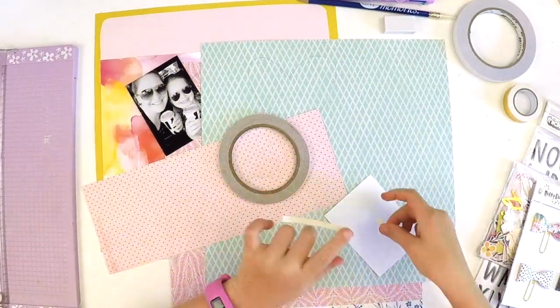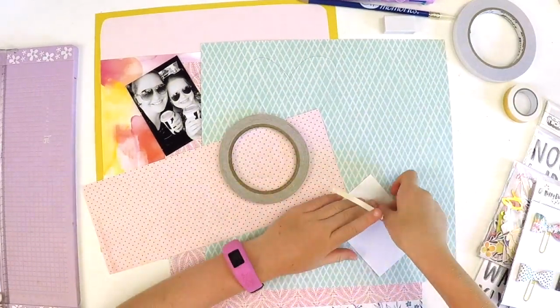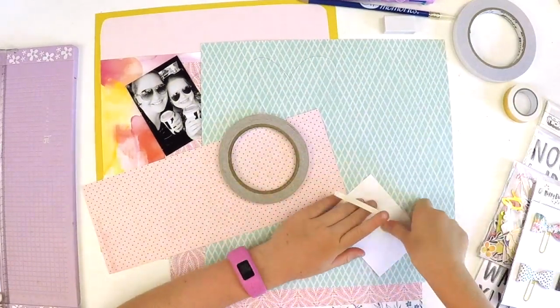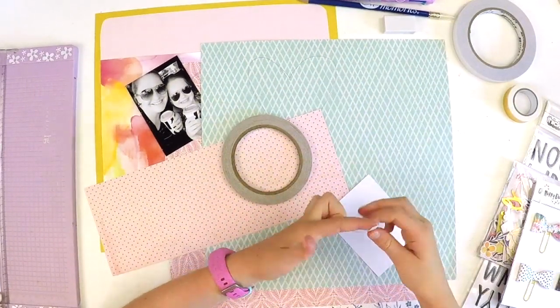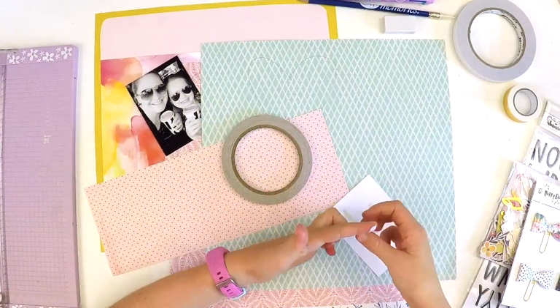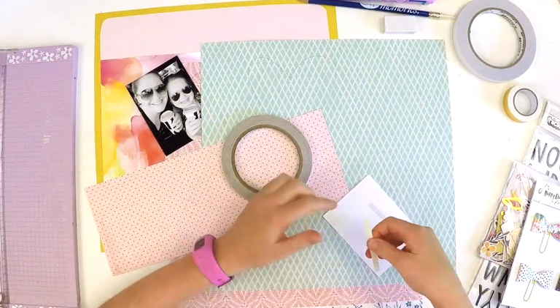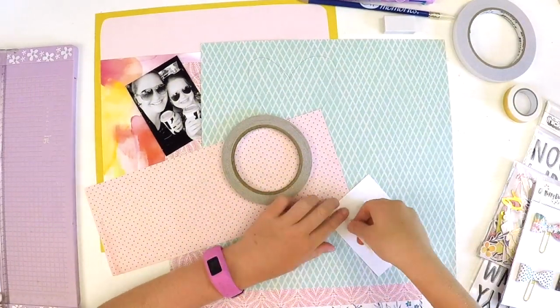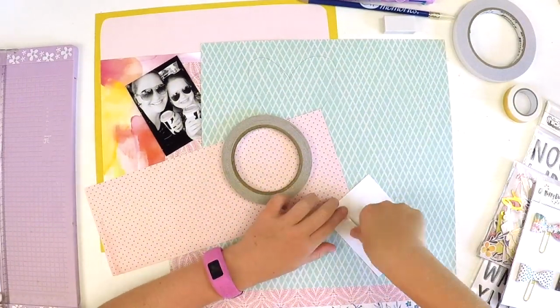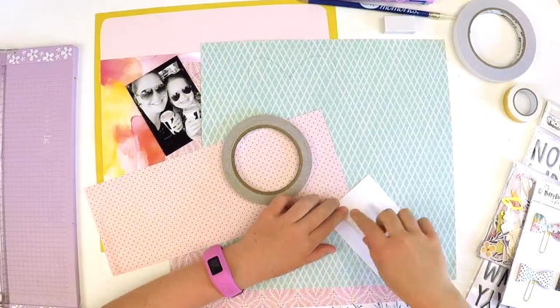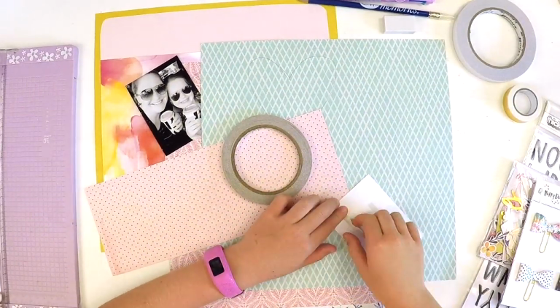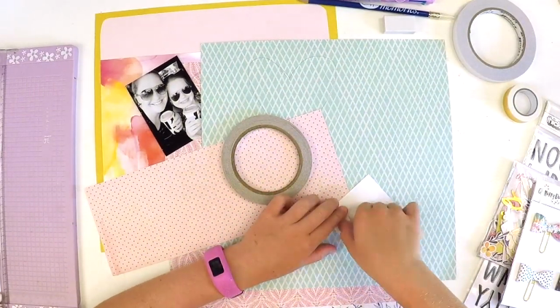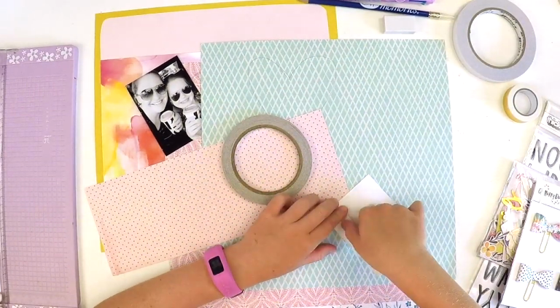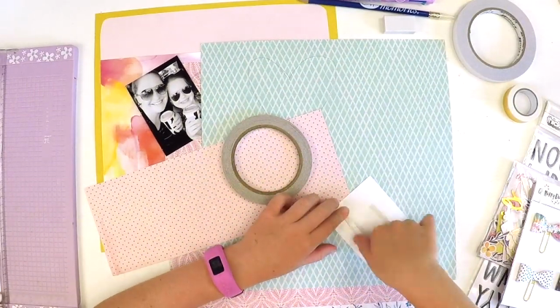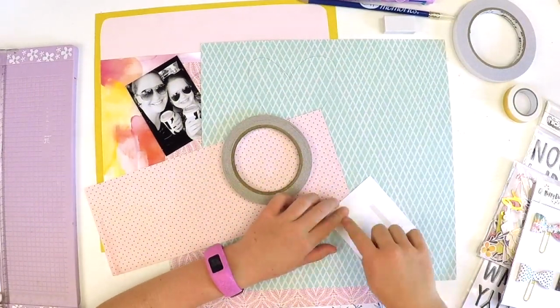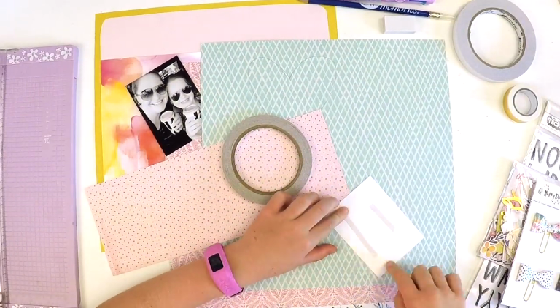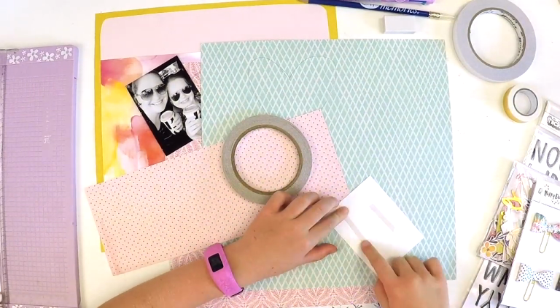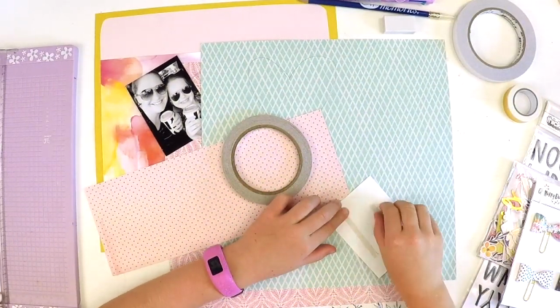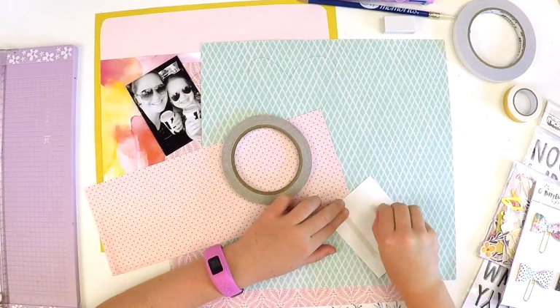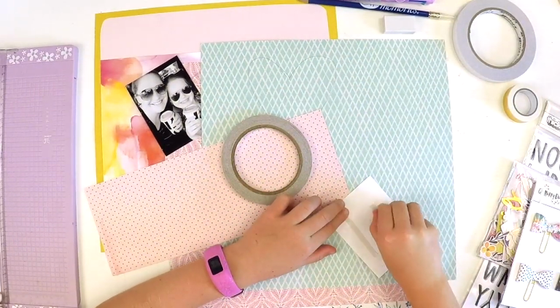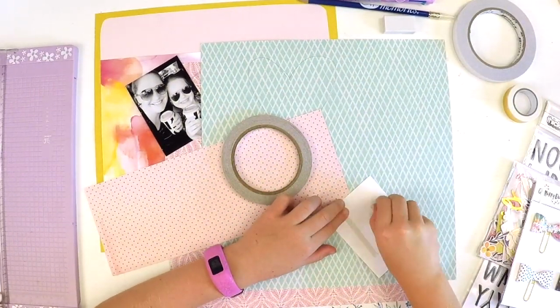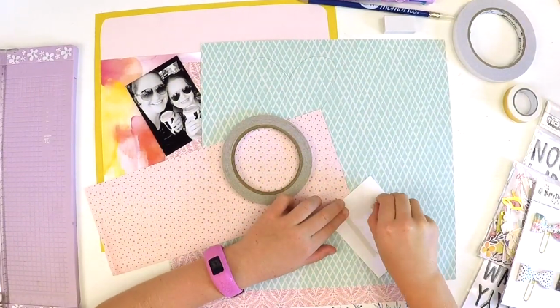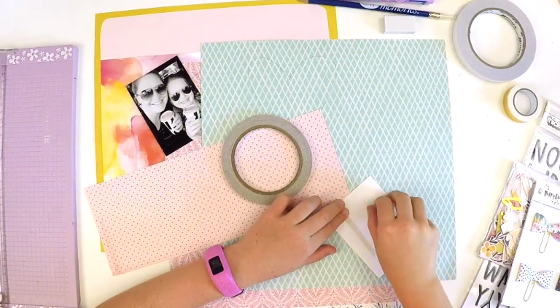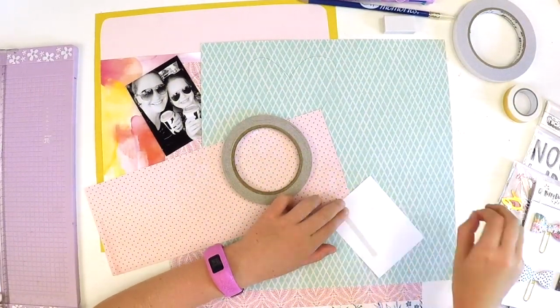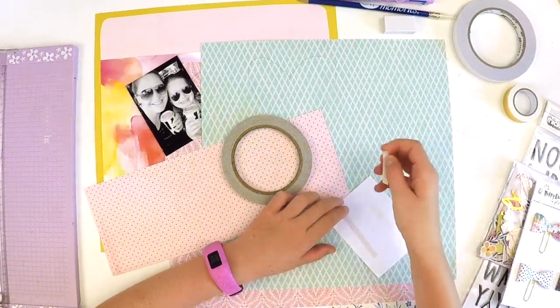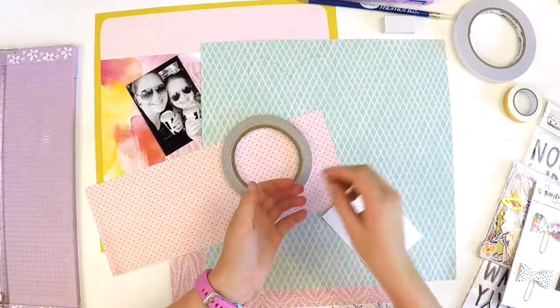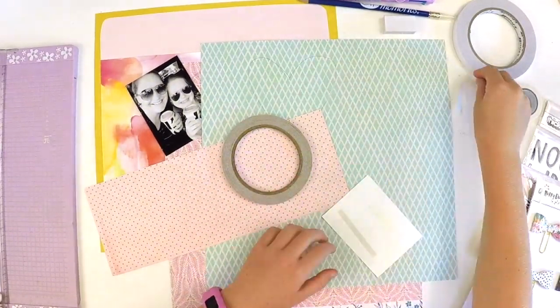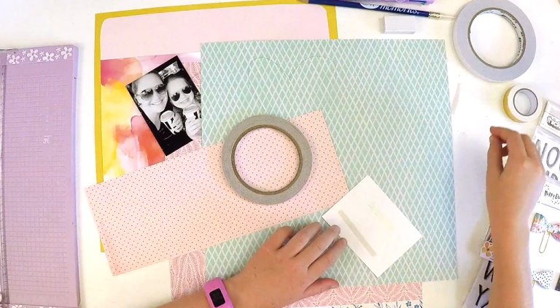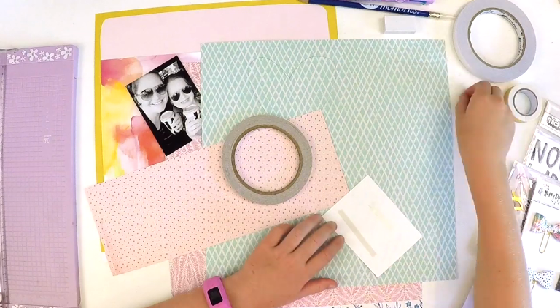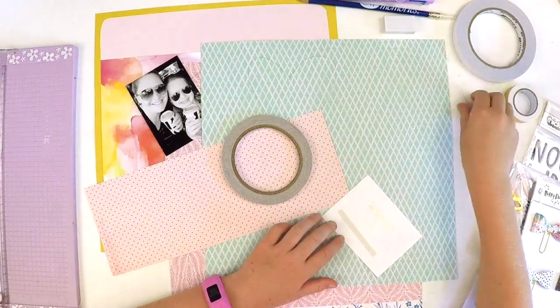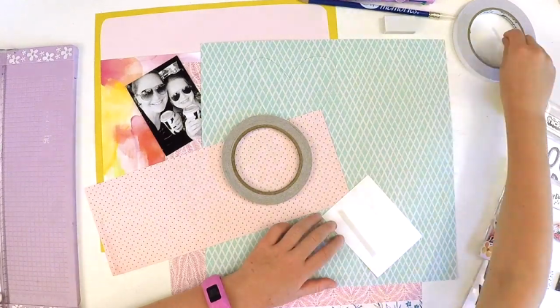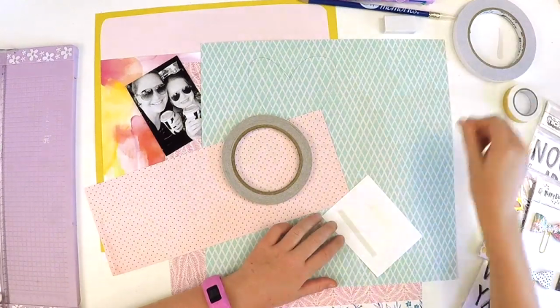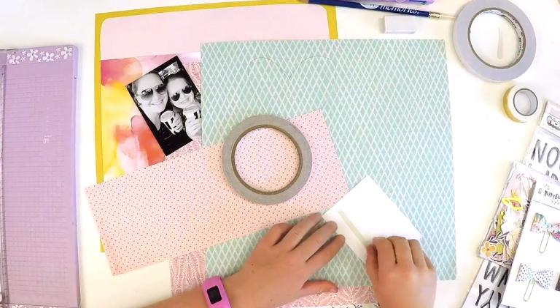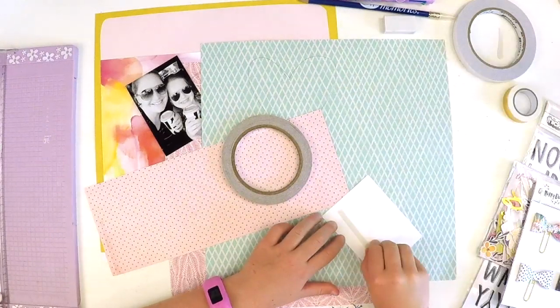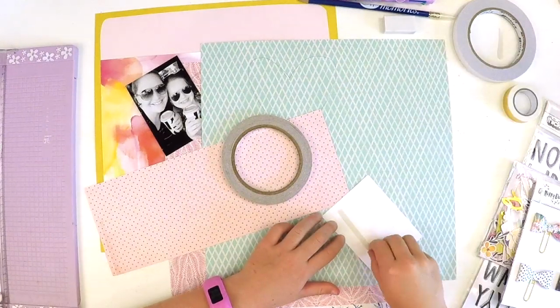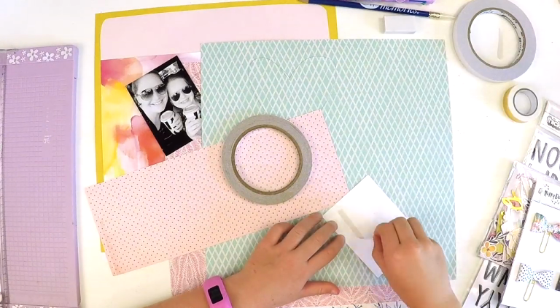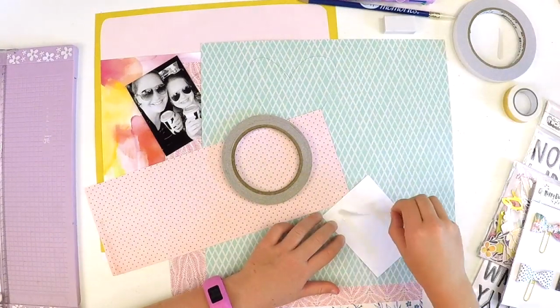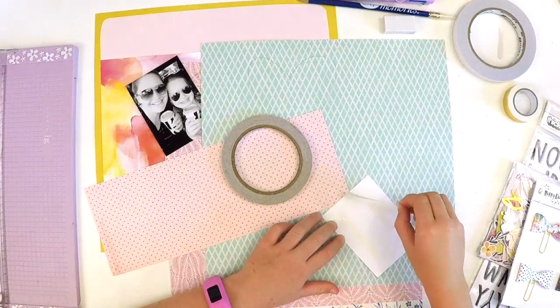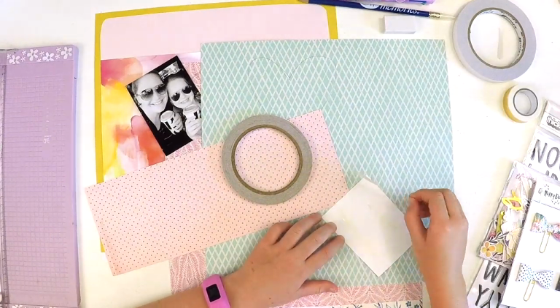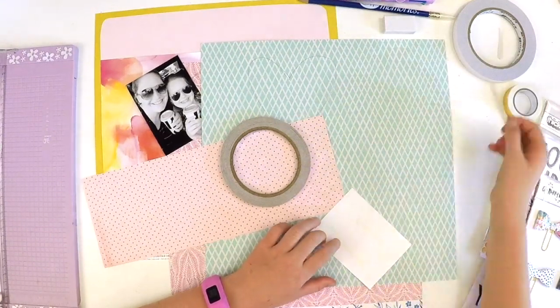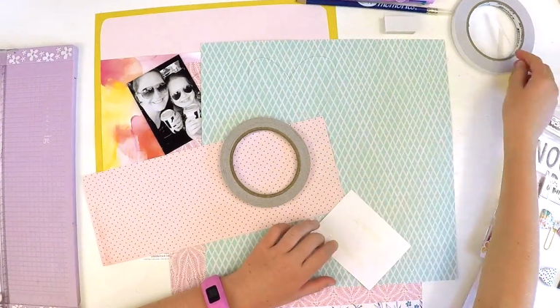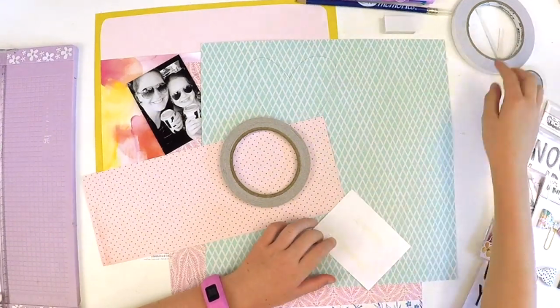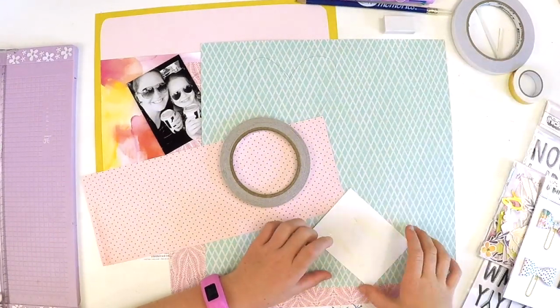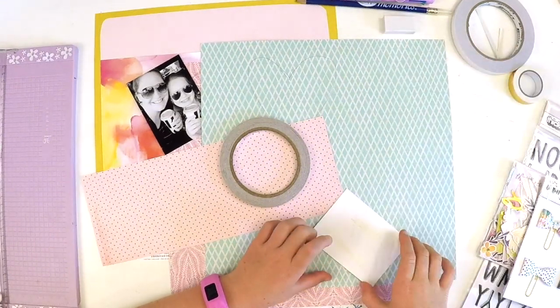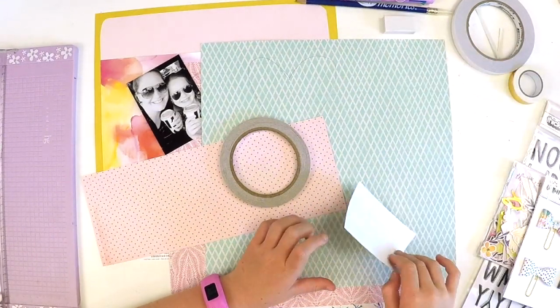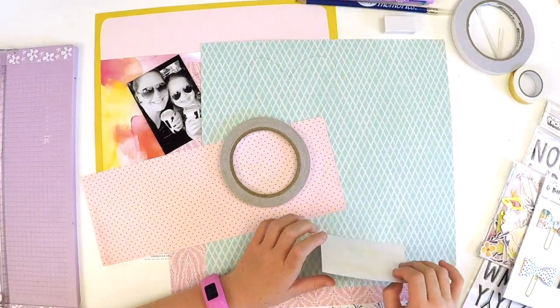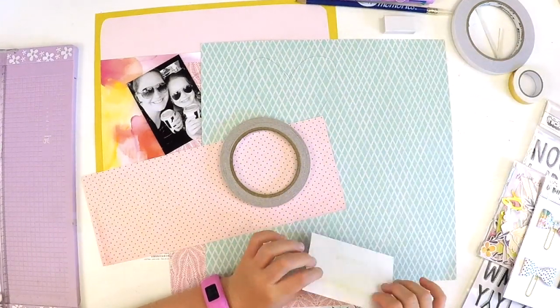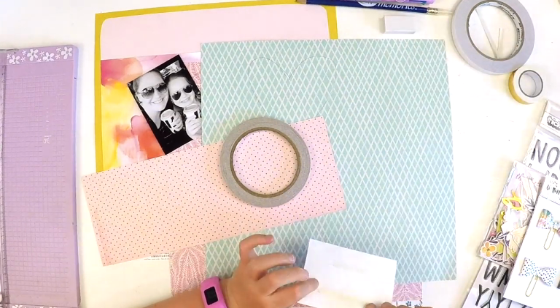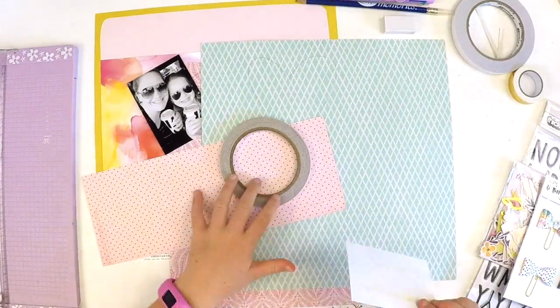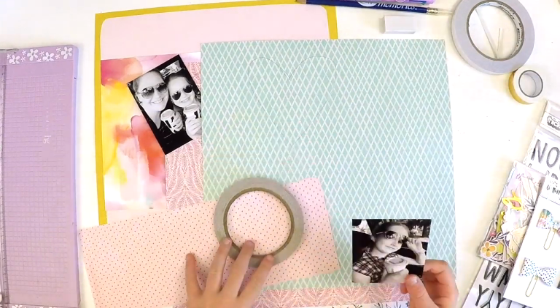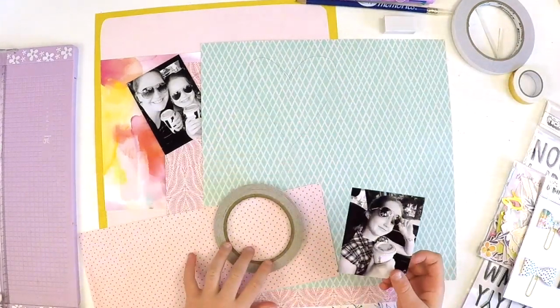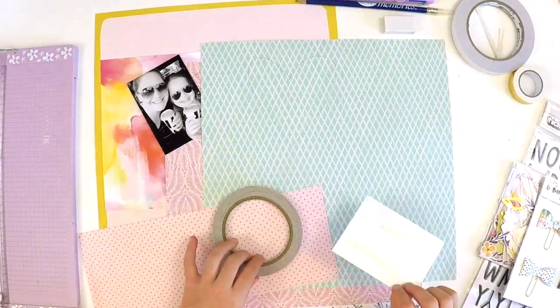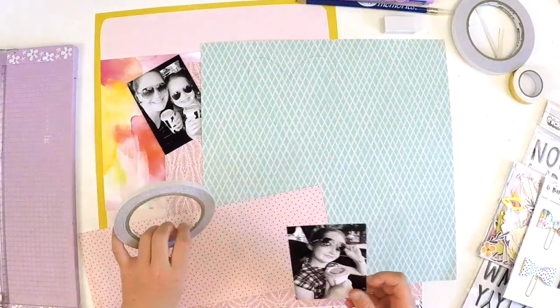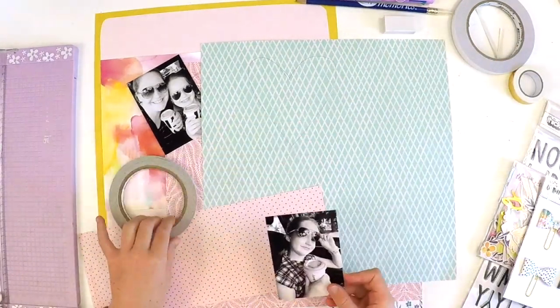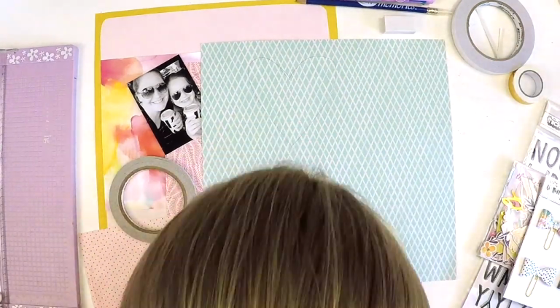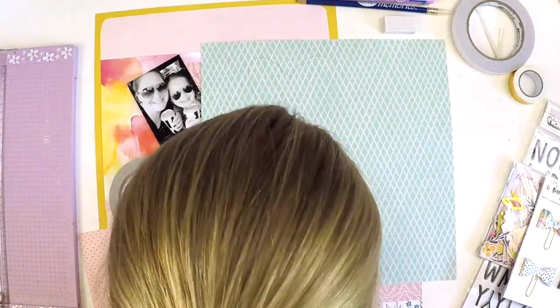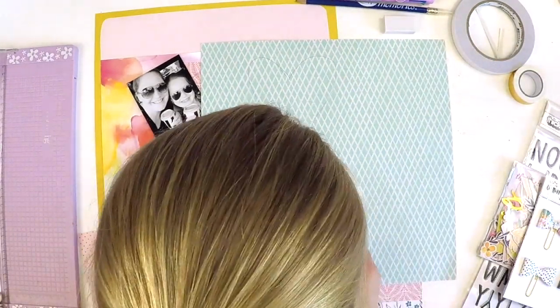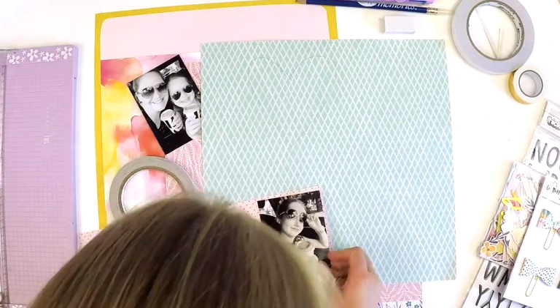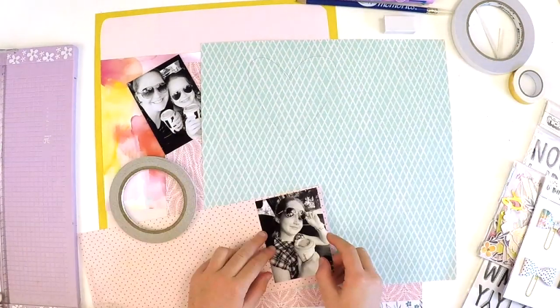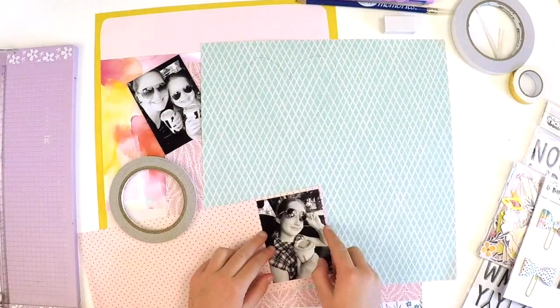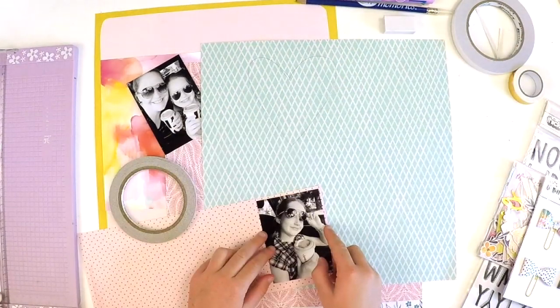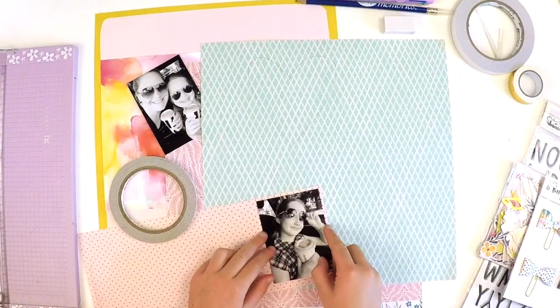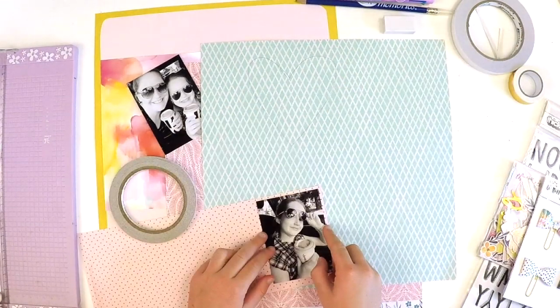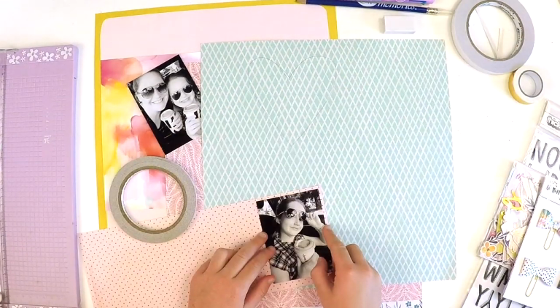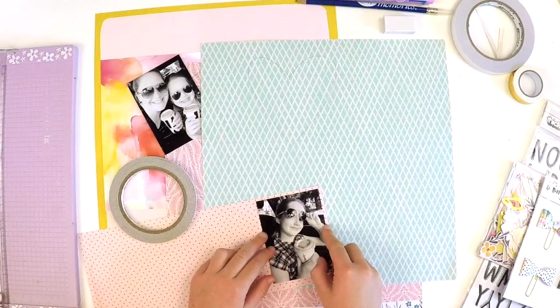This is my first day of school in year four, and it's me and mum just having a coffee before I go to school.